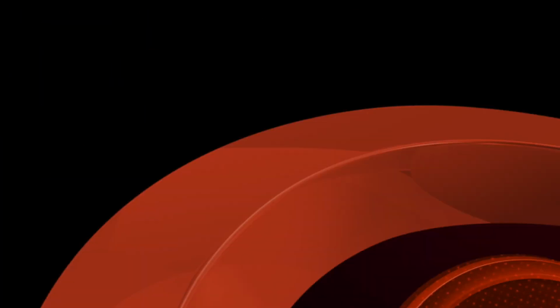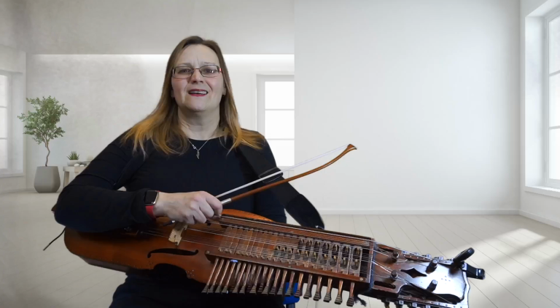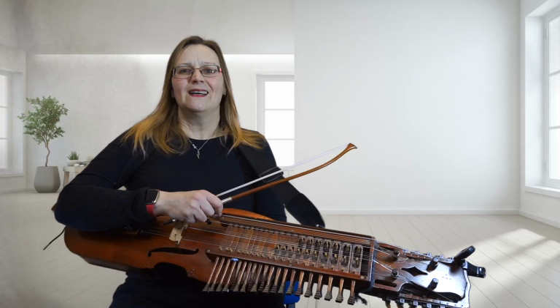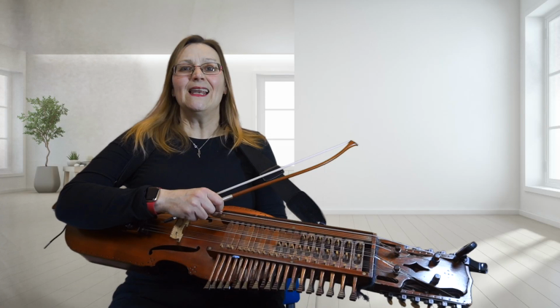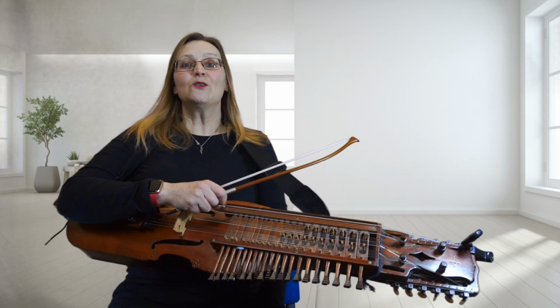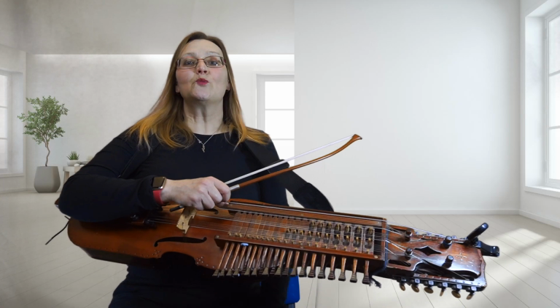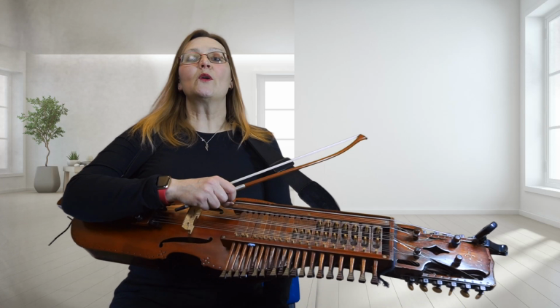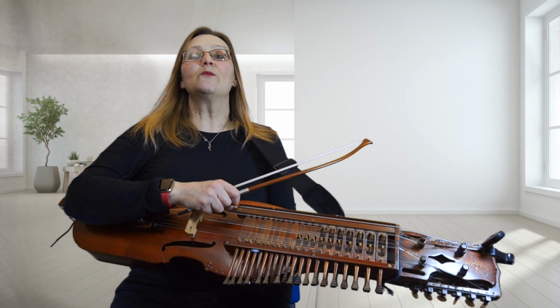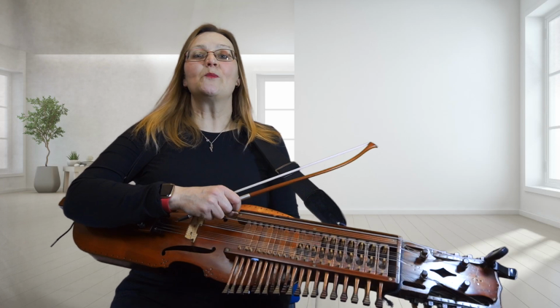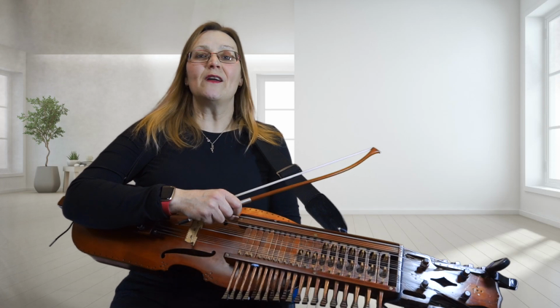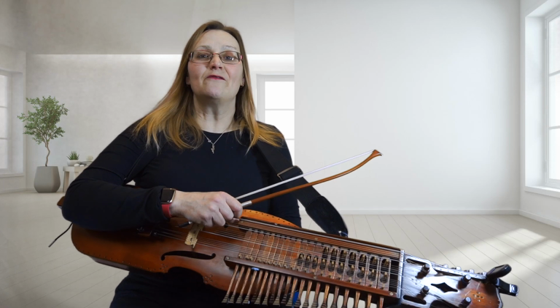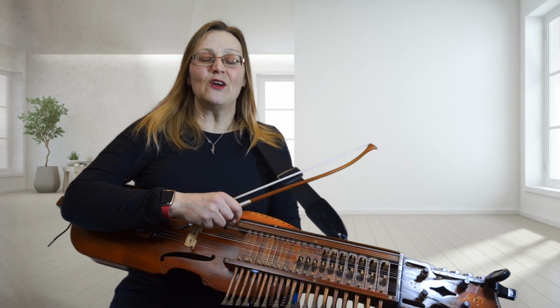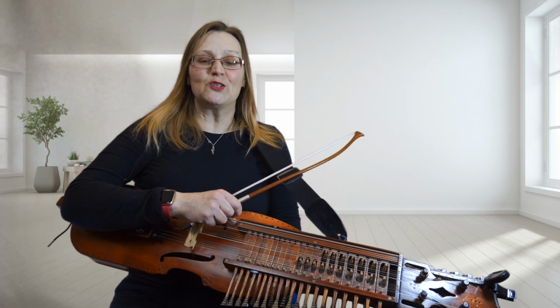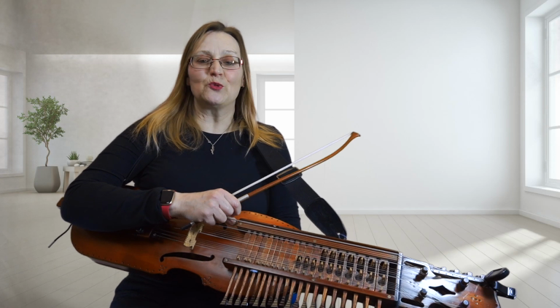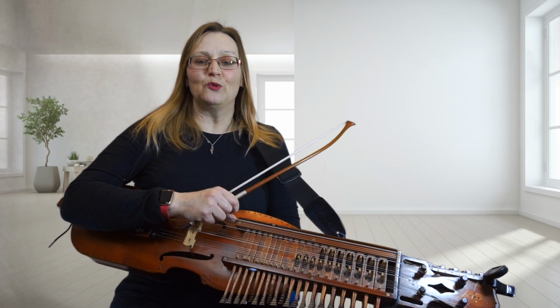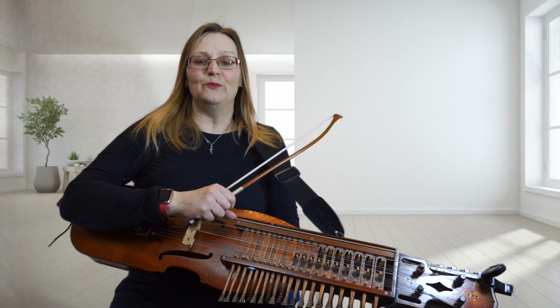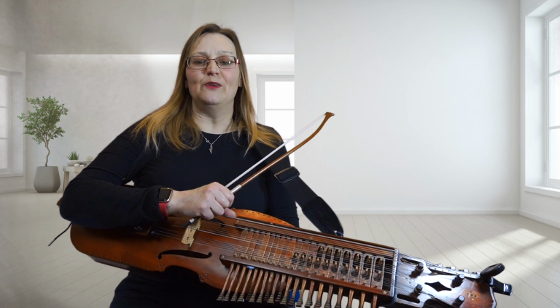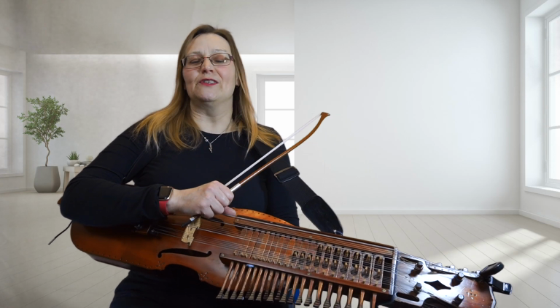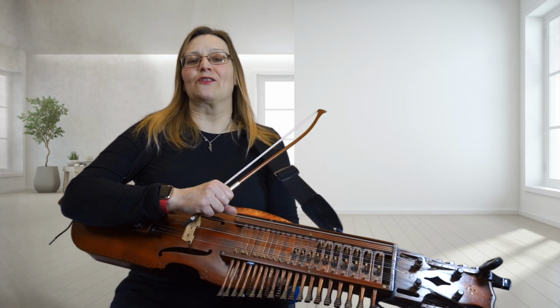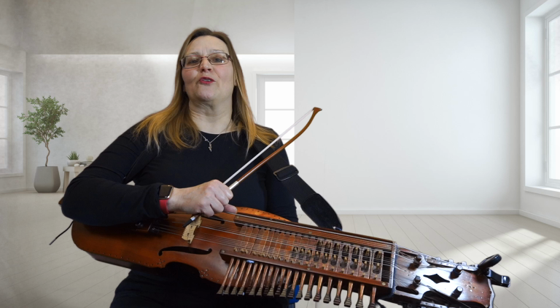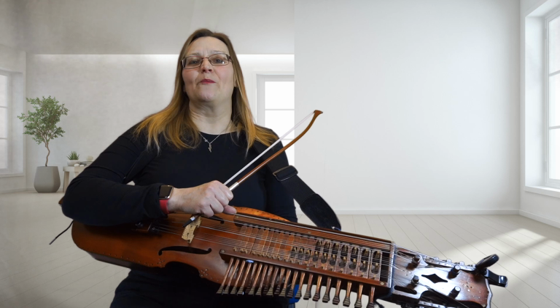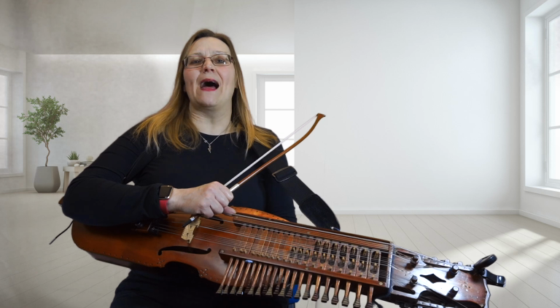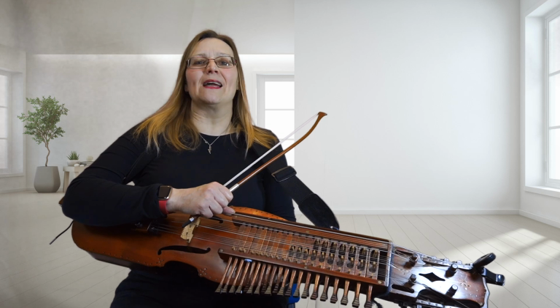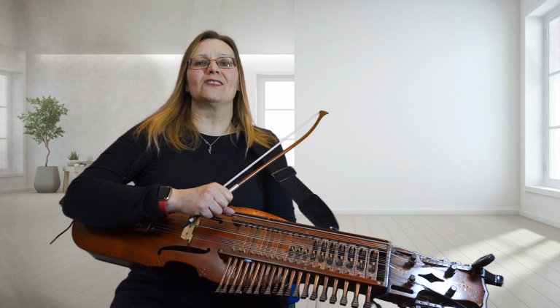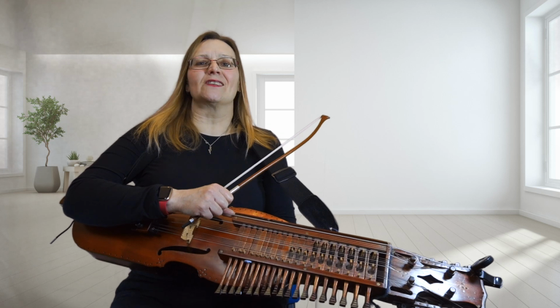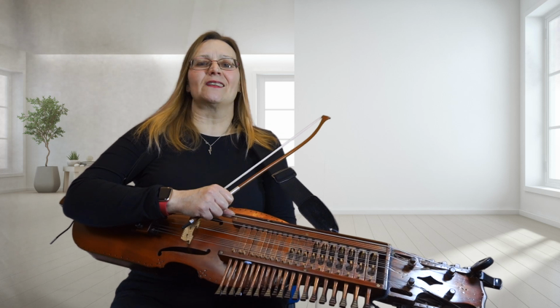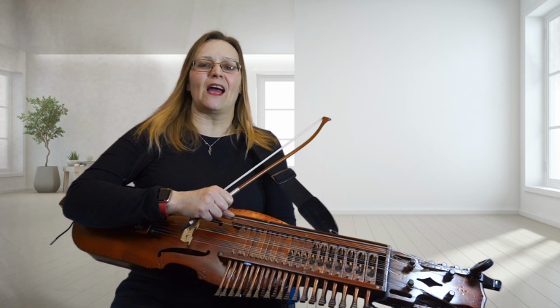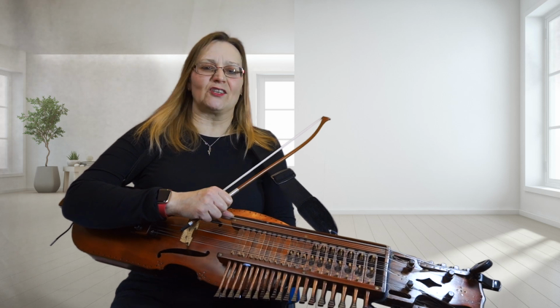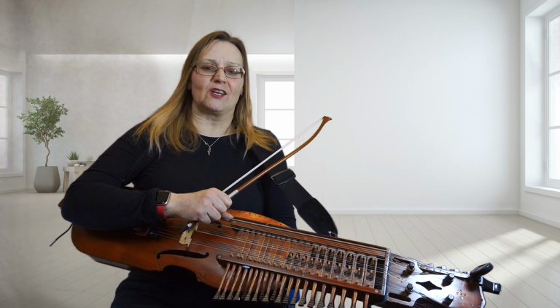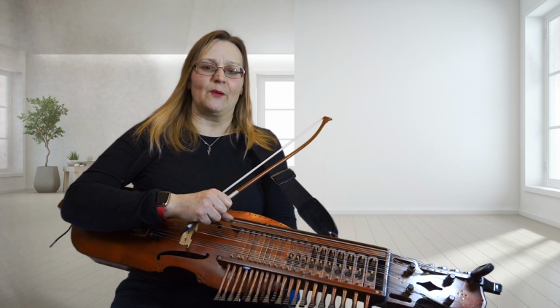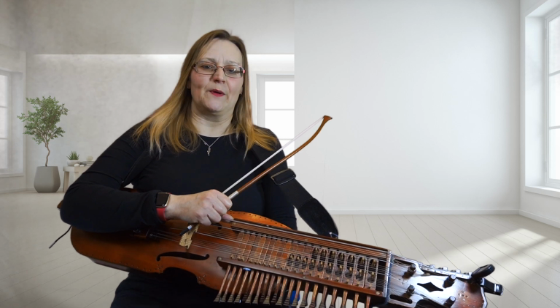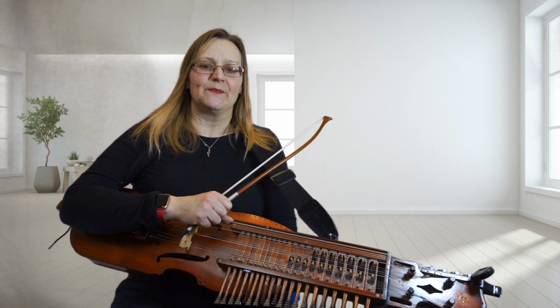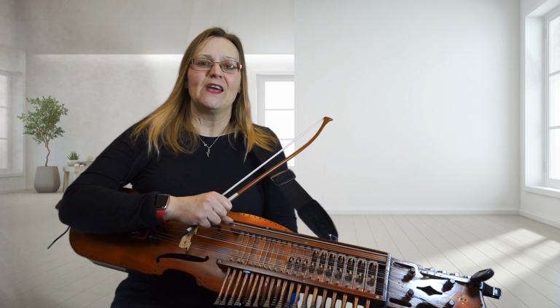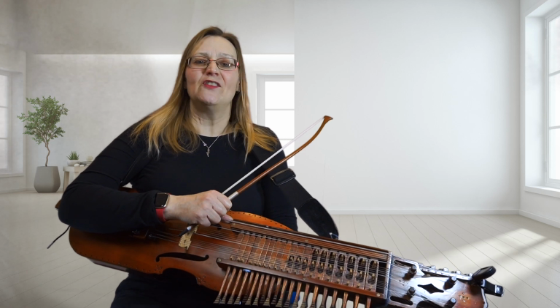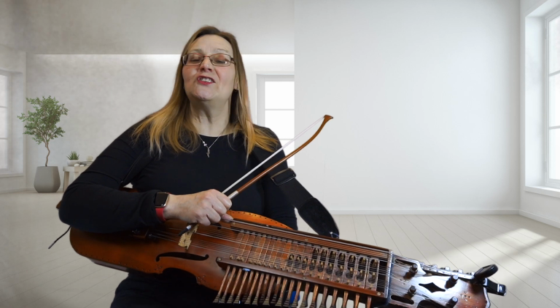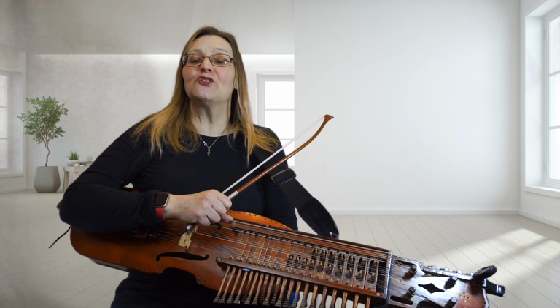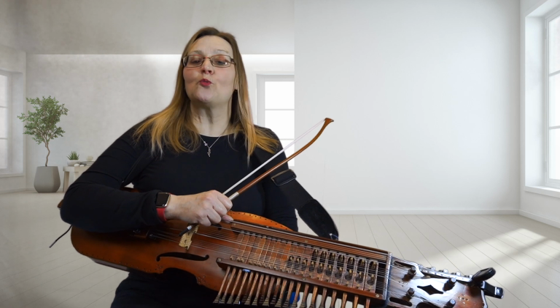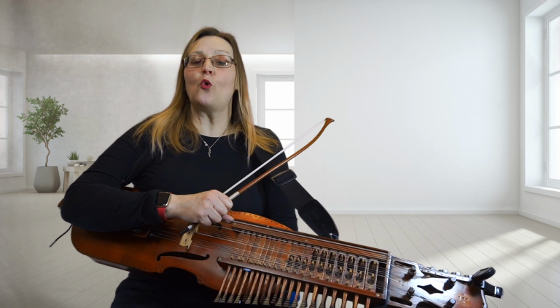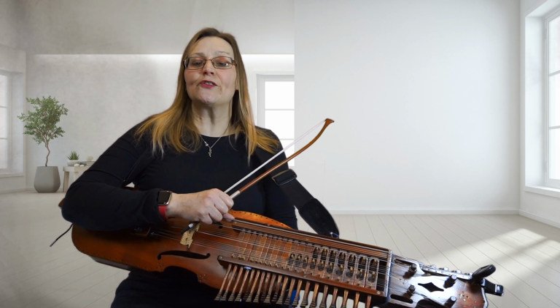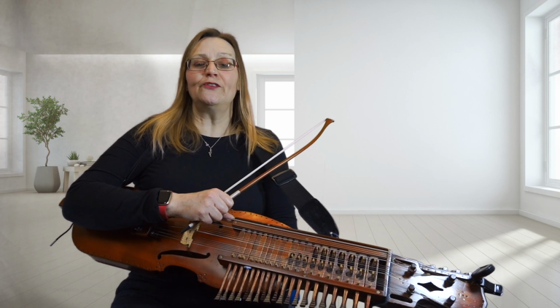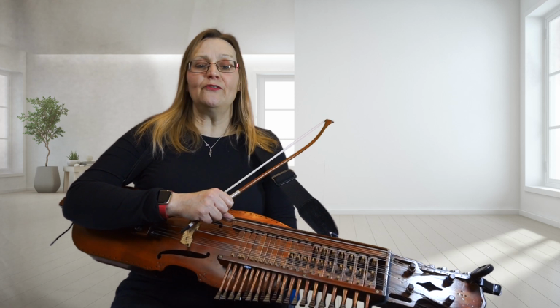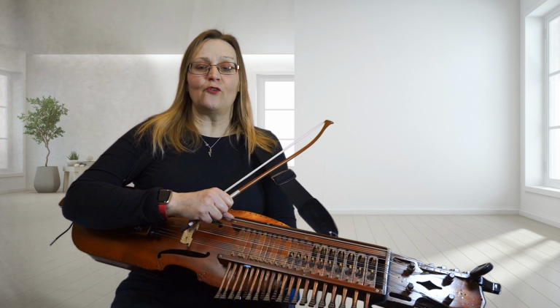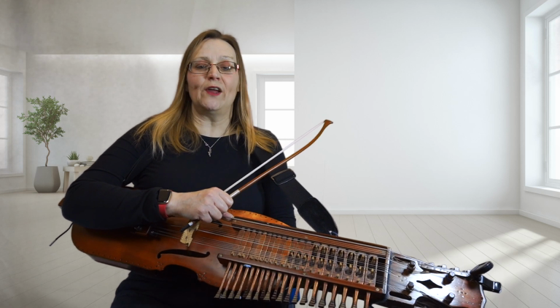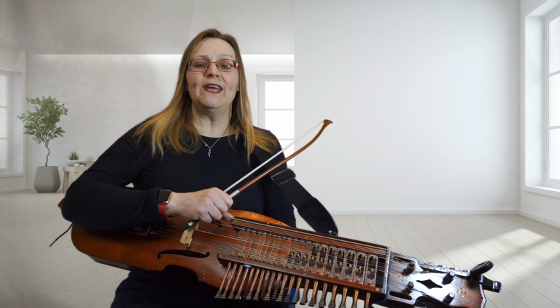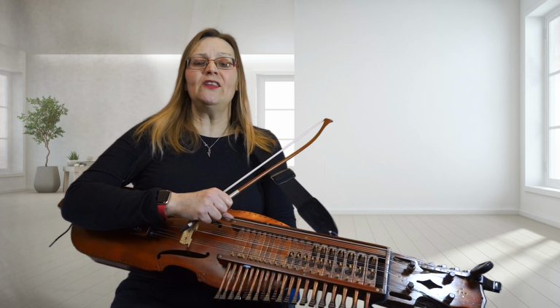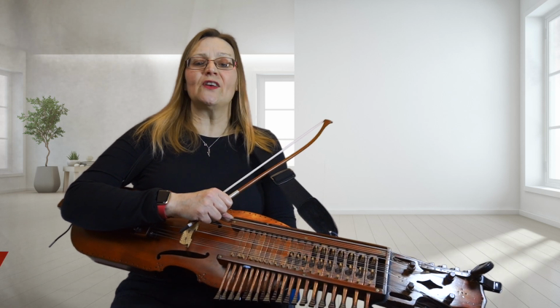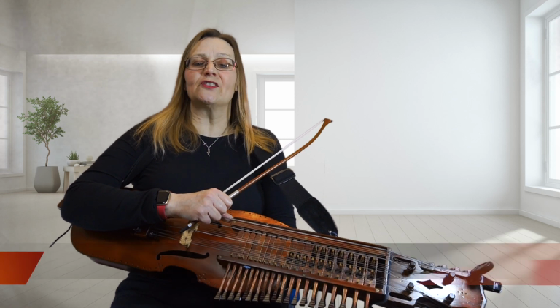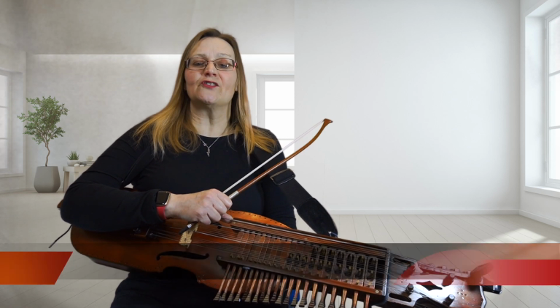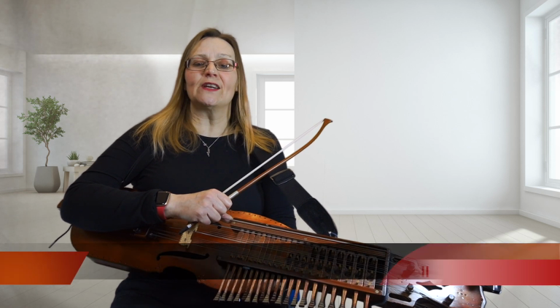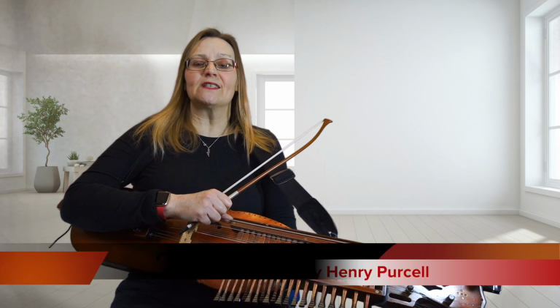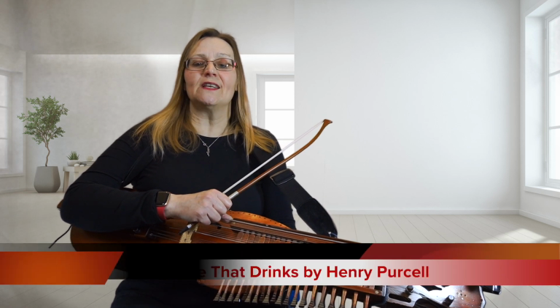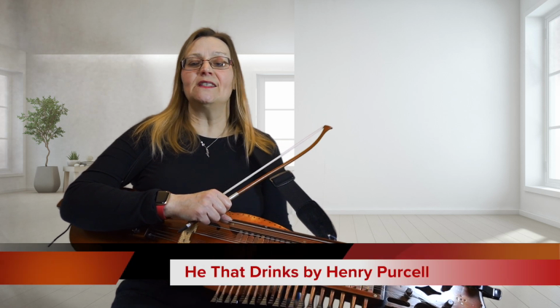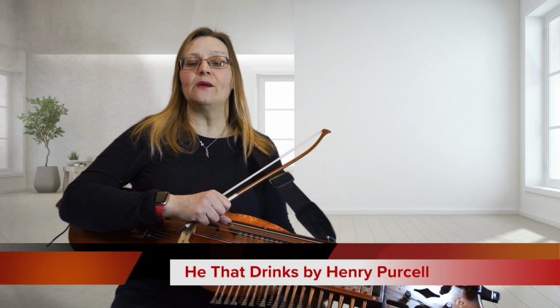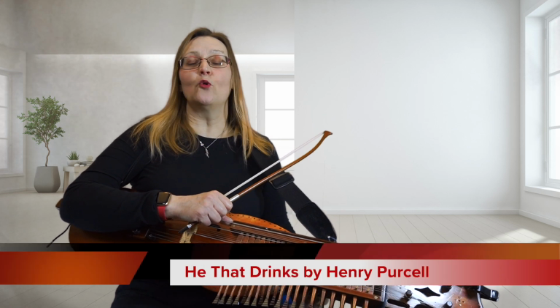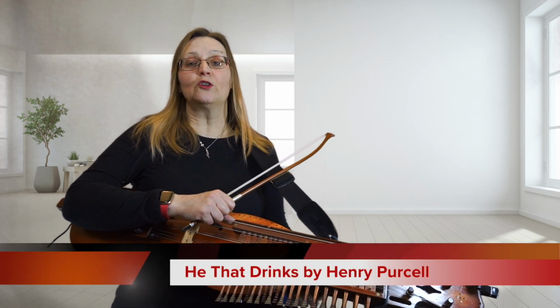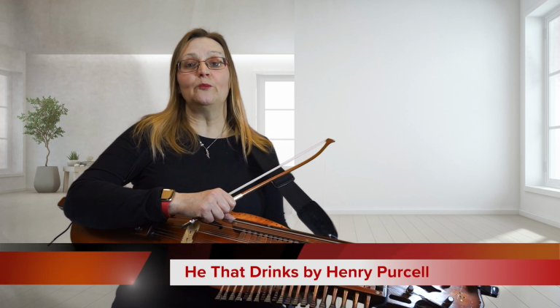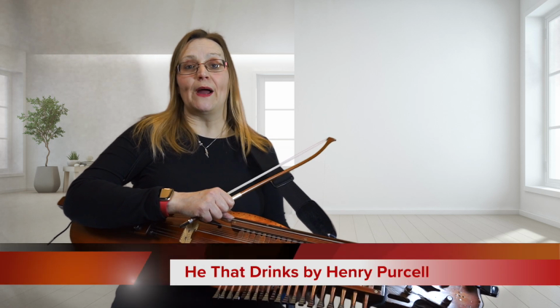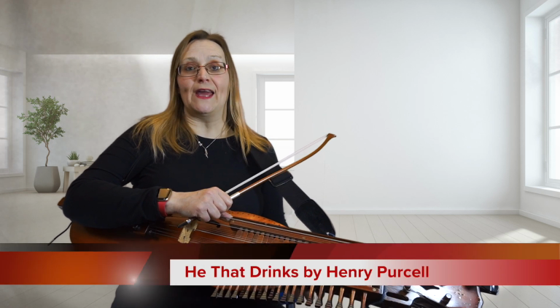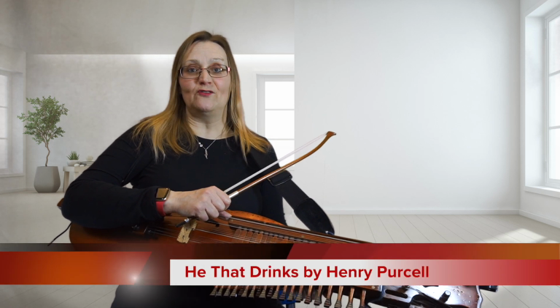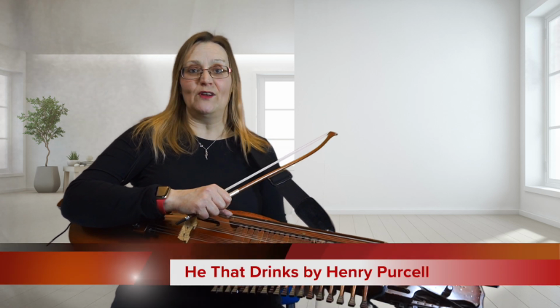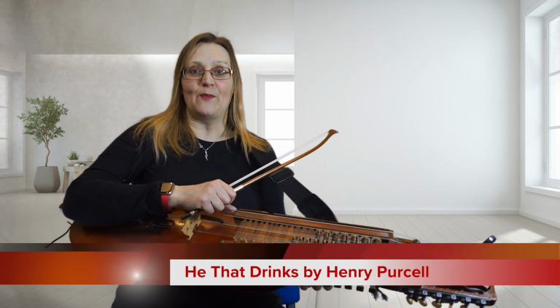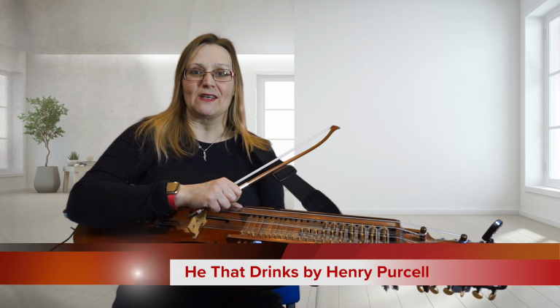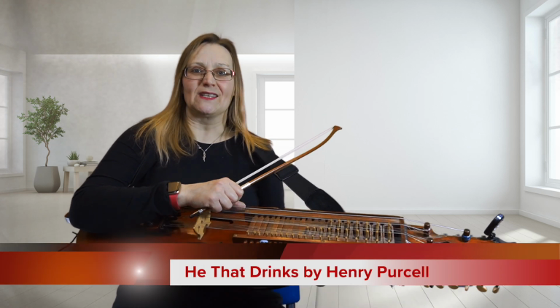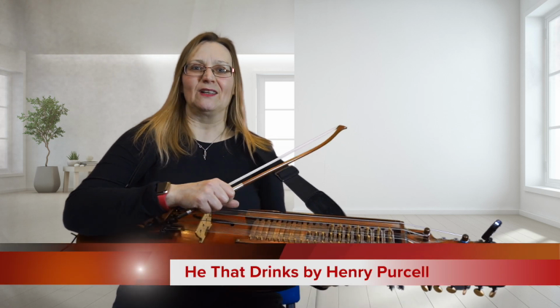Hello and welcome to my virtual music room and catch club. This is the walkthrough for He That Drinks Is Immortal by Henry Purcell.